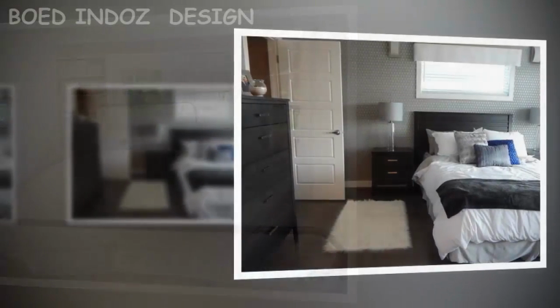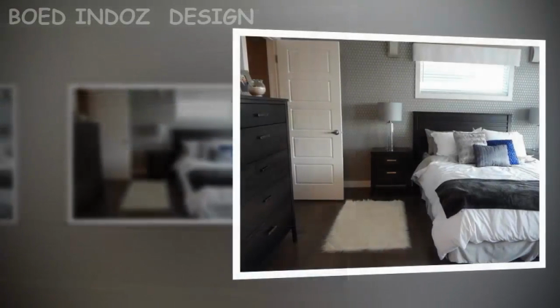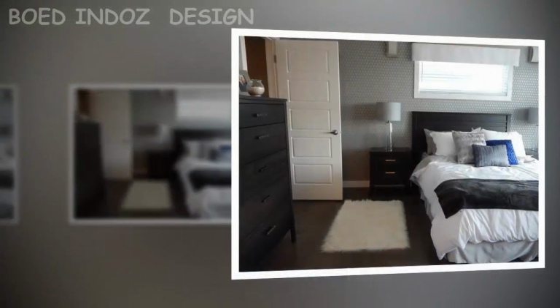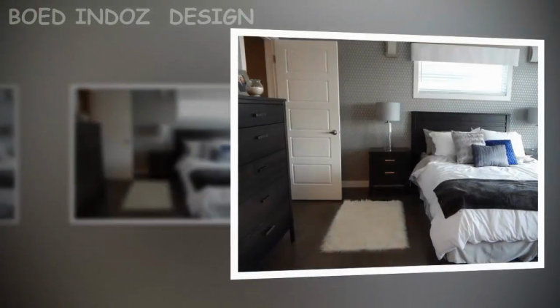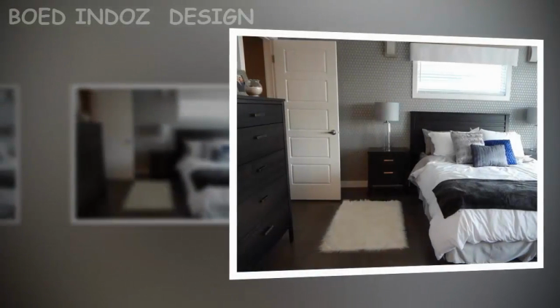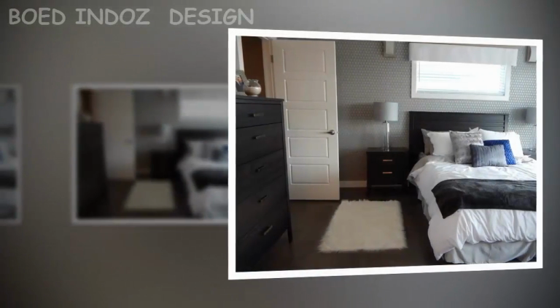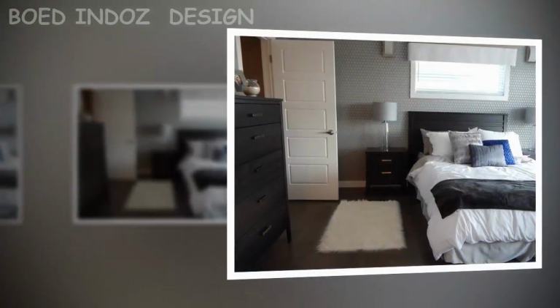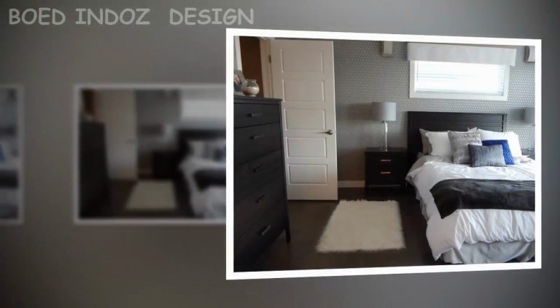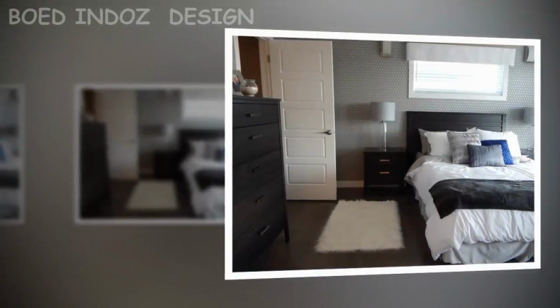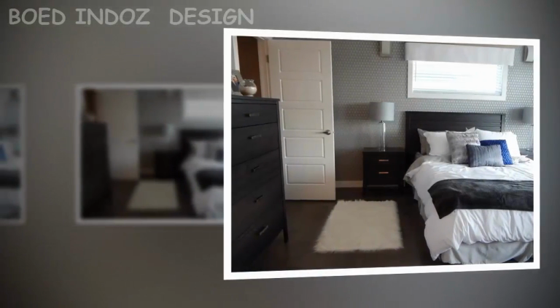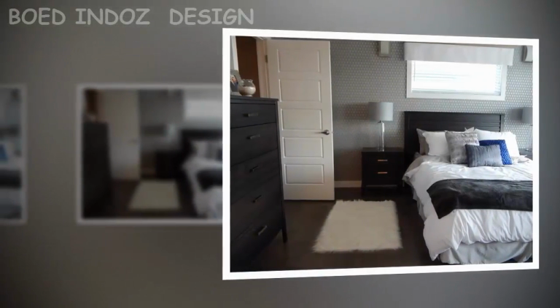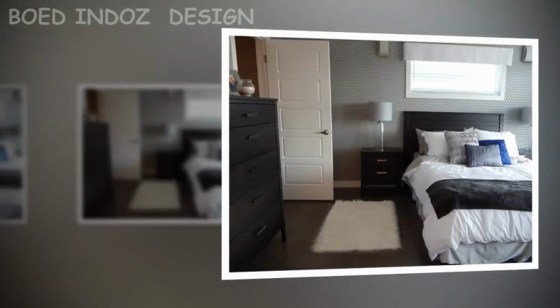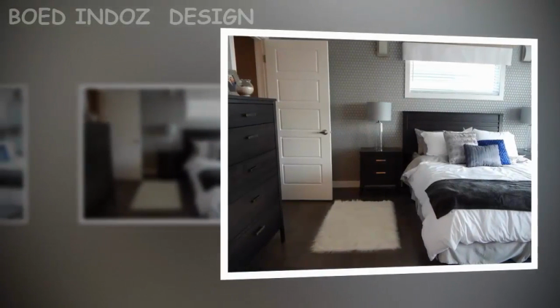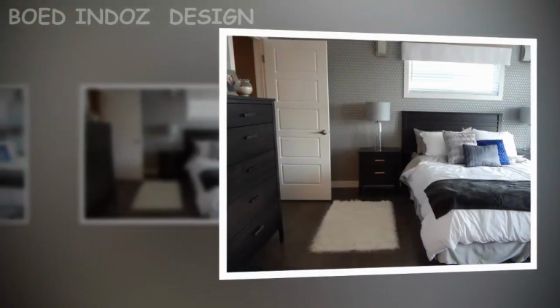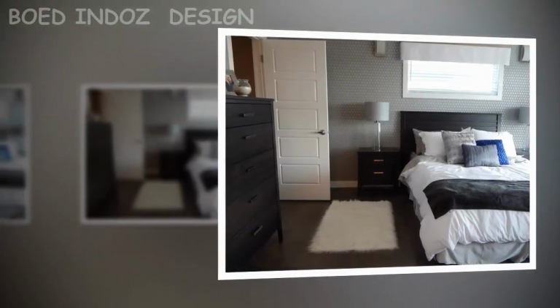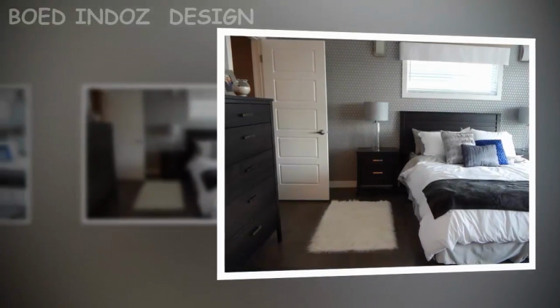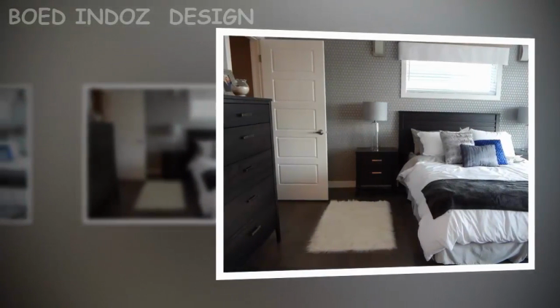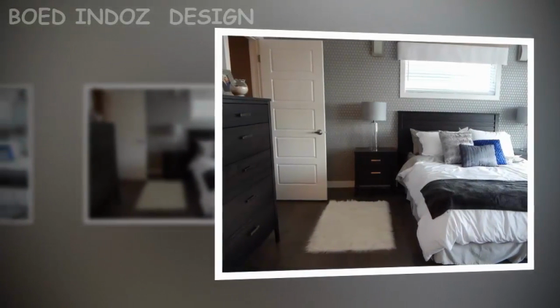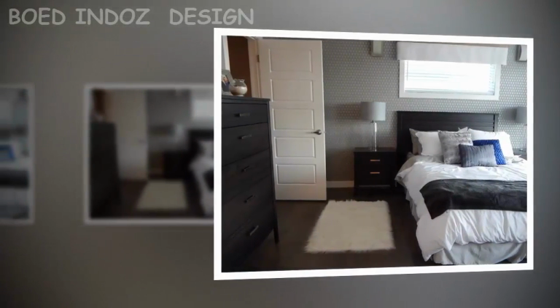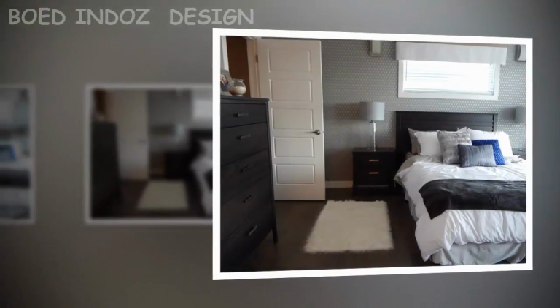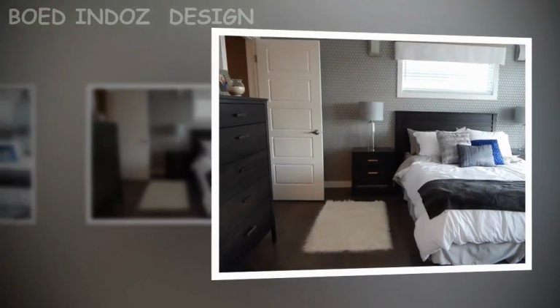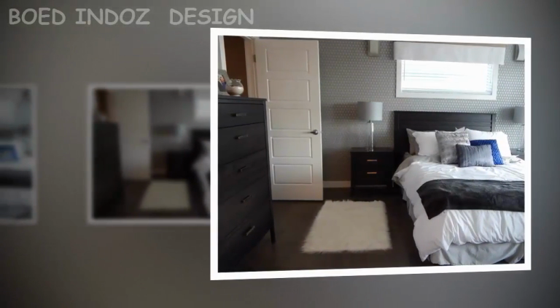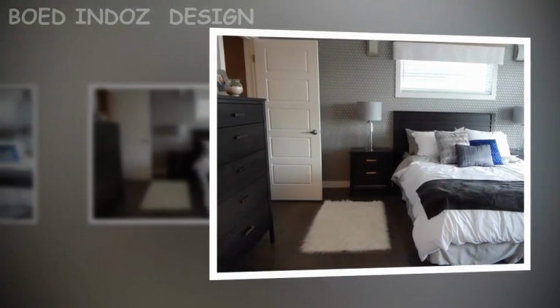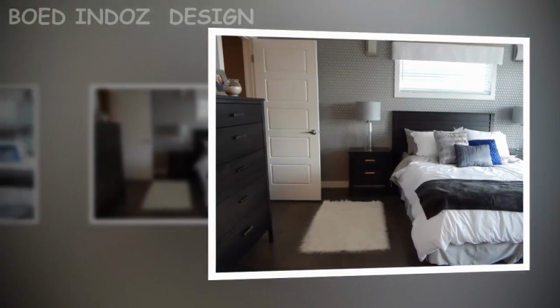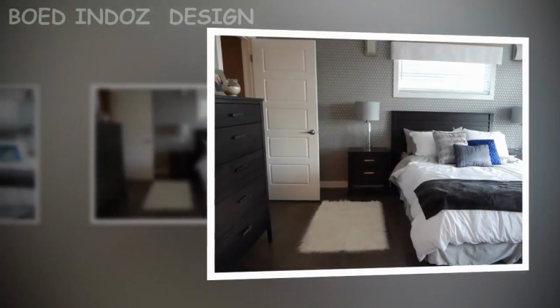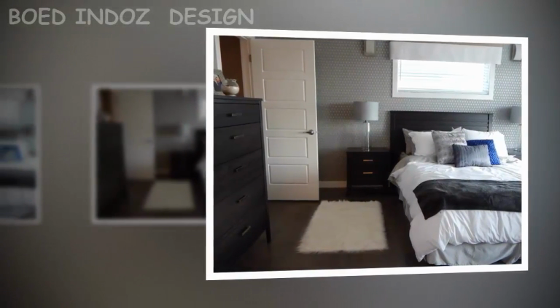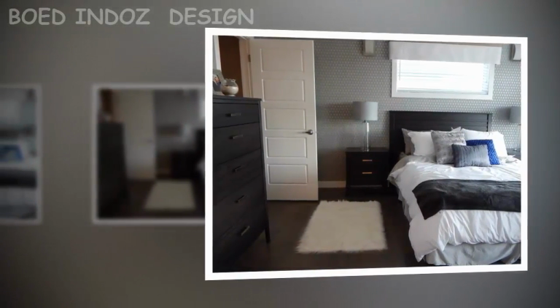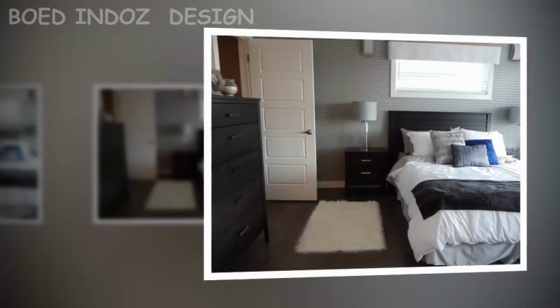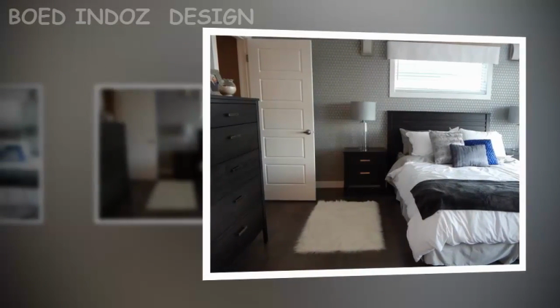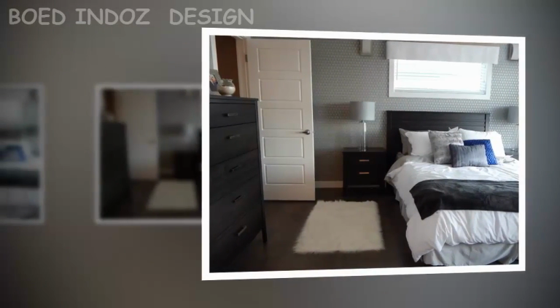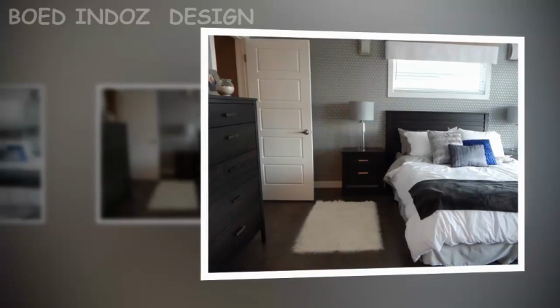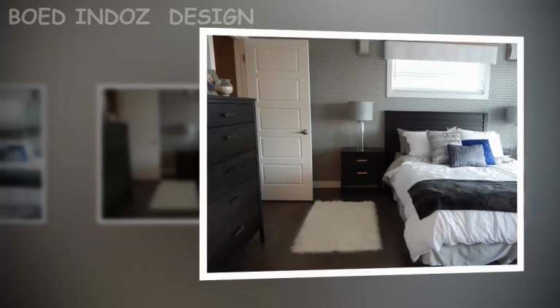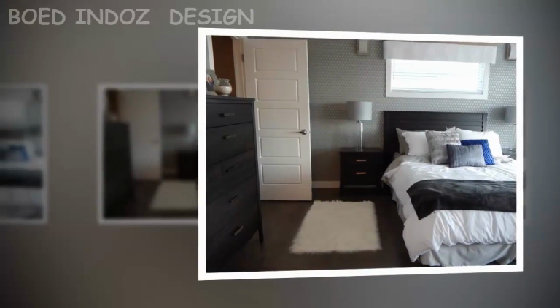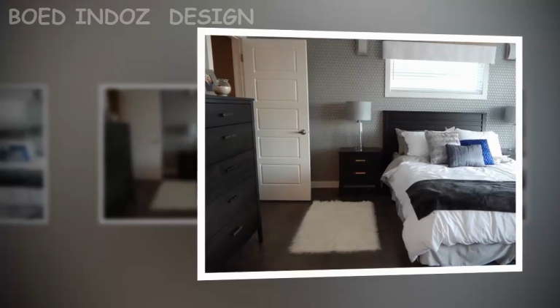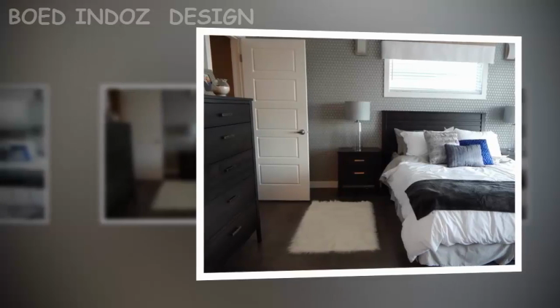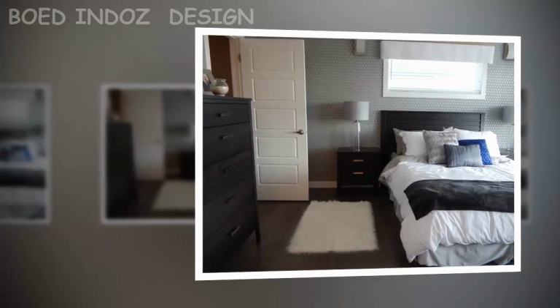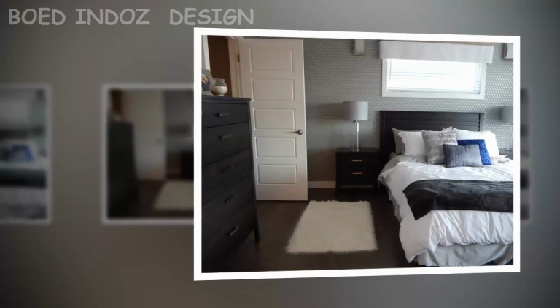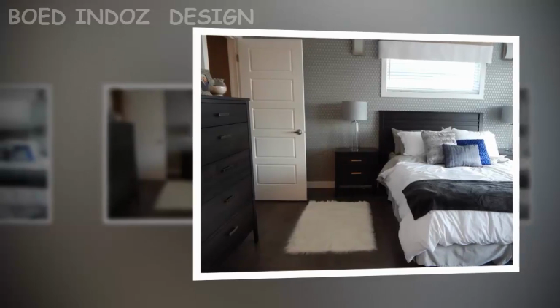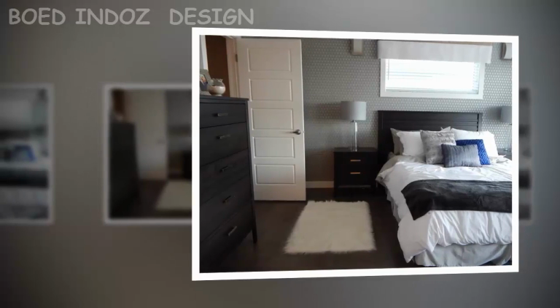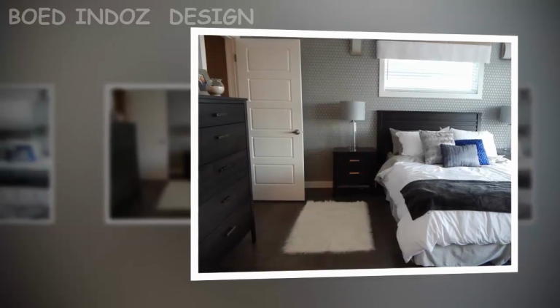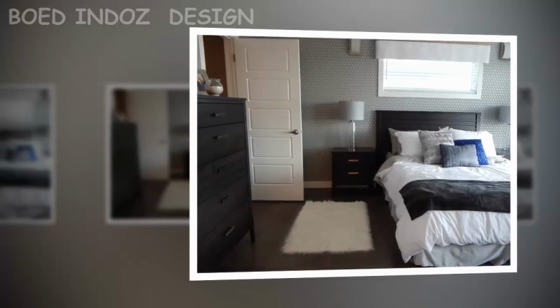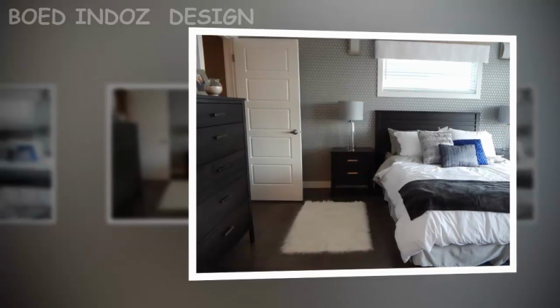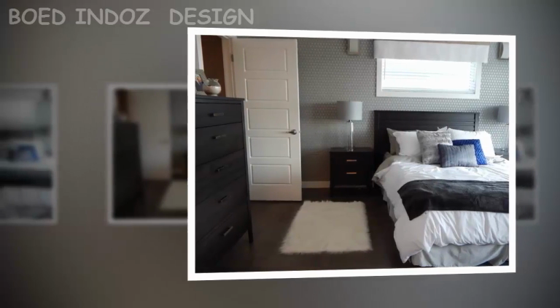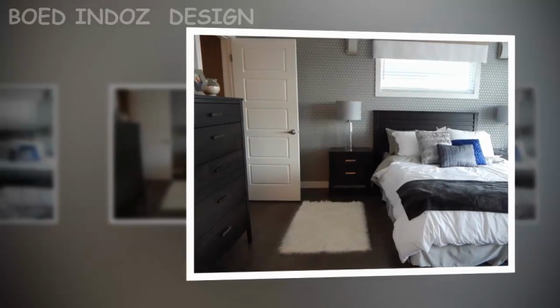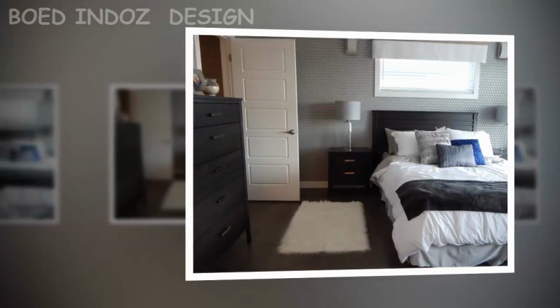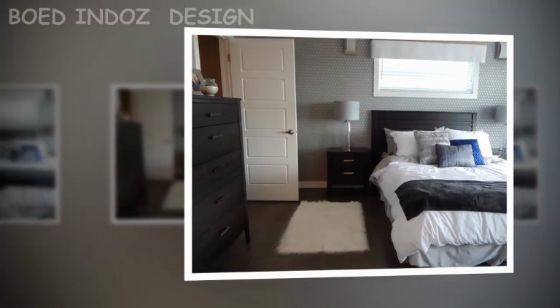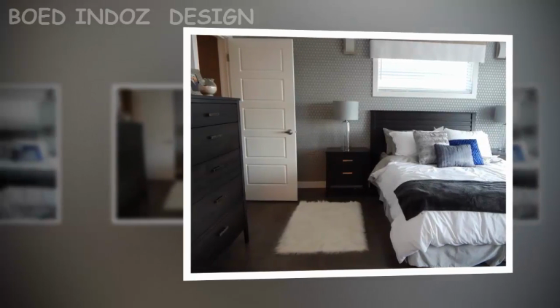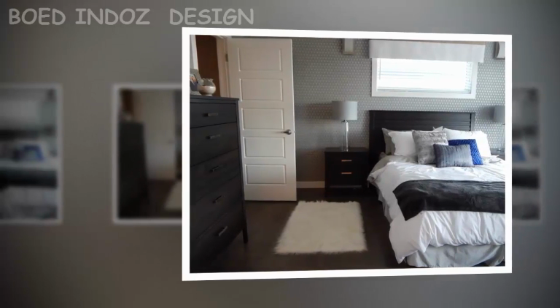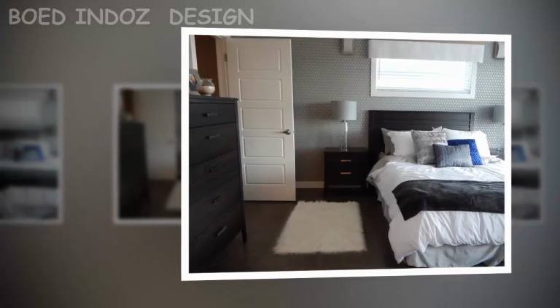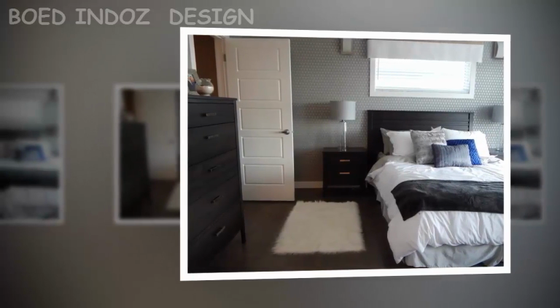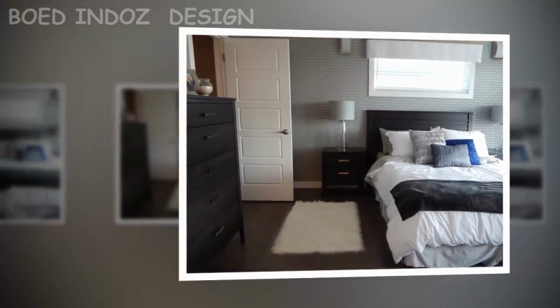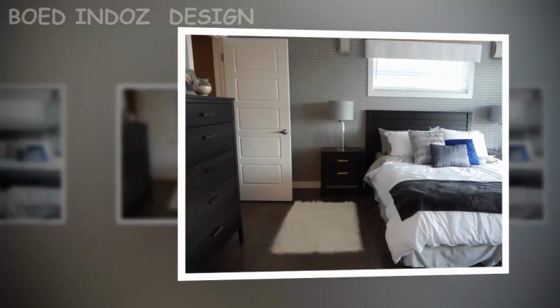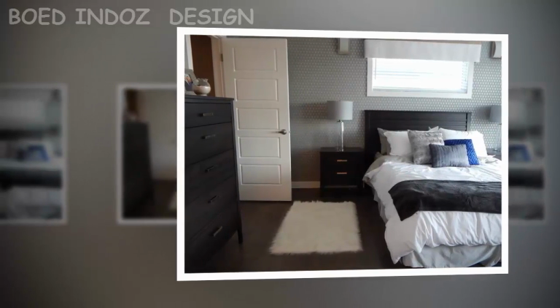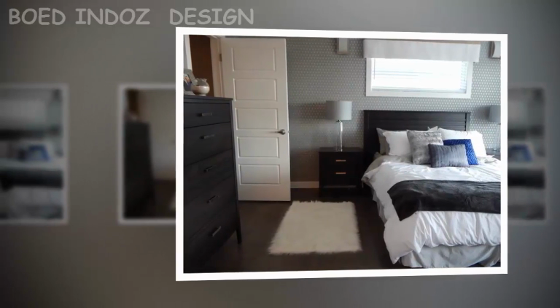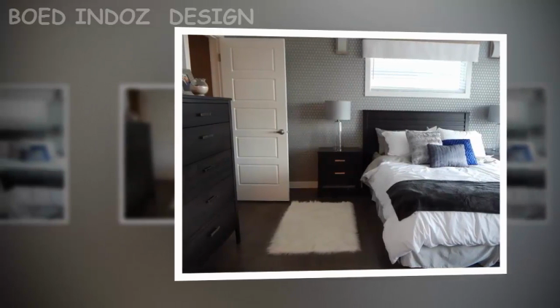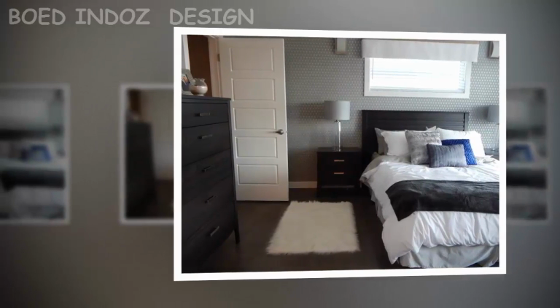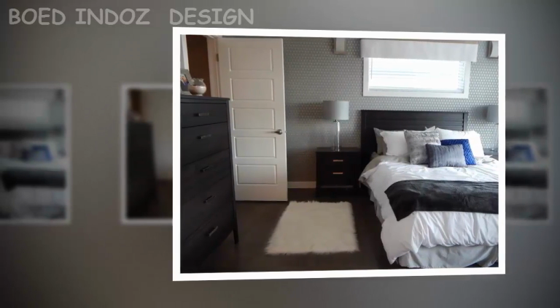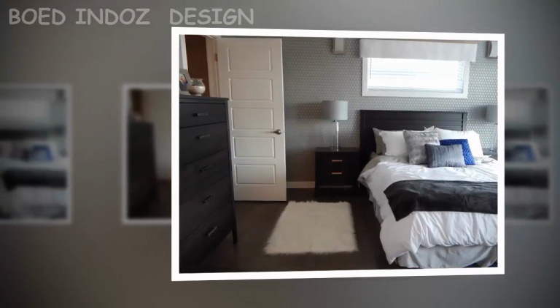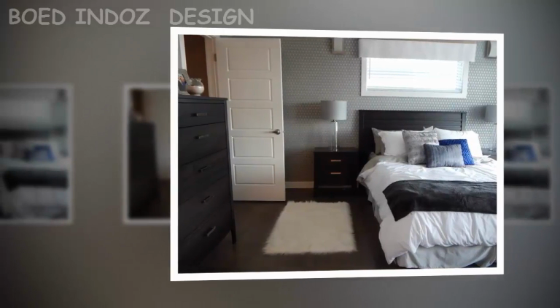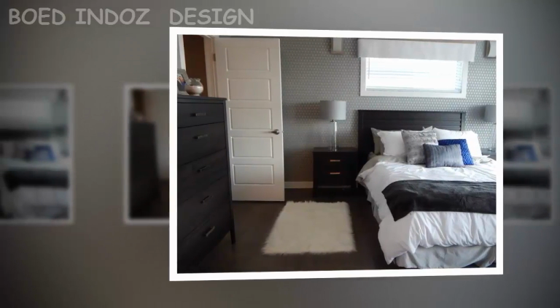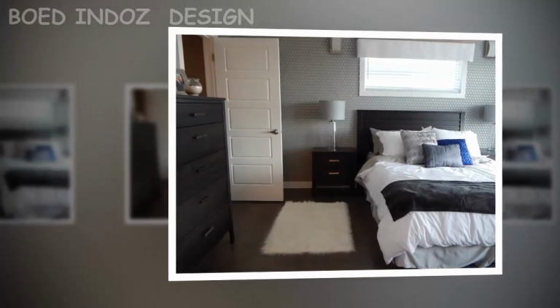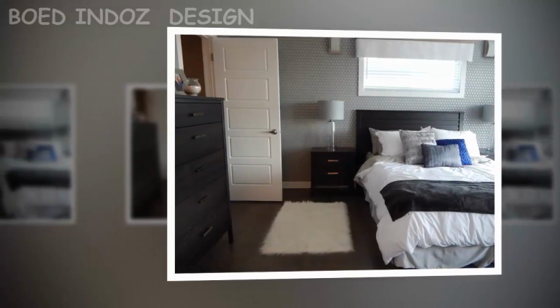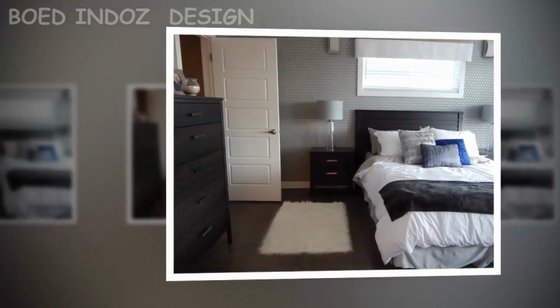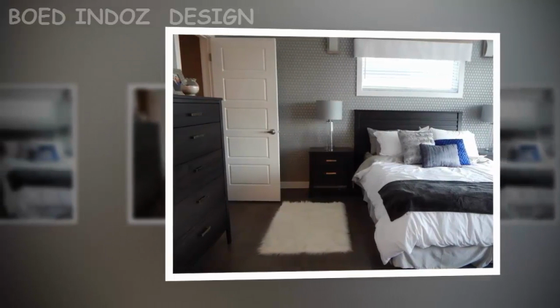Tip five: use few decorative accessories. In a small bedroom, decor elements should be minimal. Choose only the necessary pieces that cannot be removed, to keep the space feeling open and uncluttered.